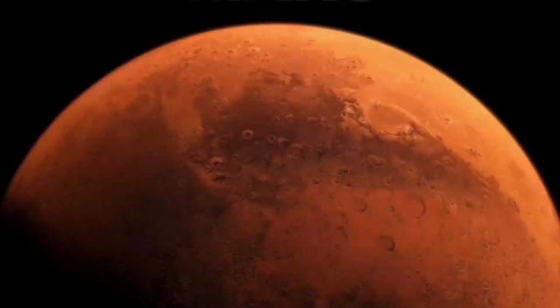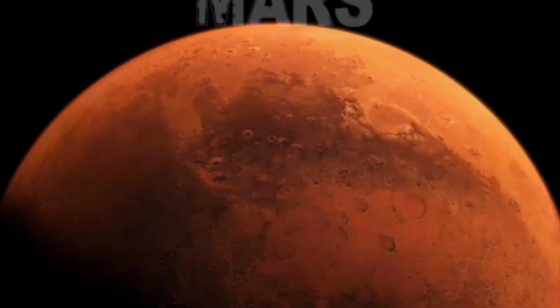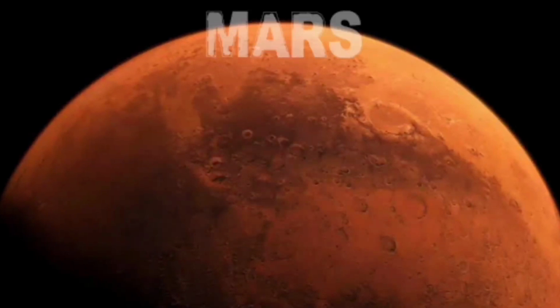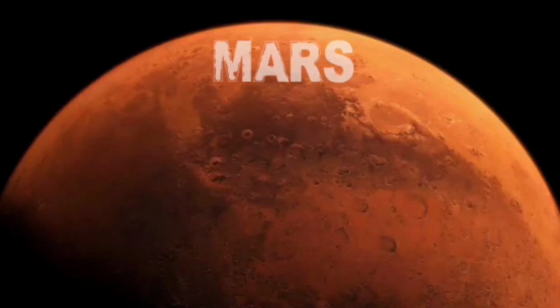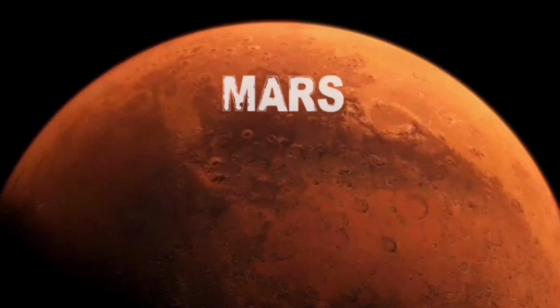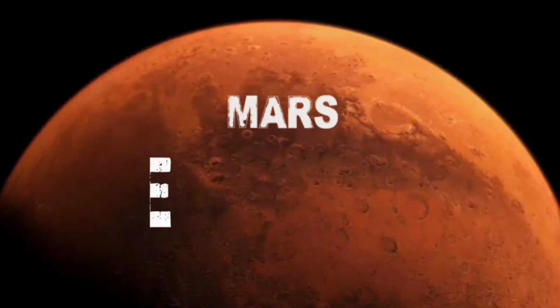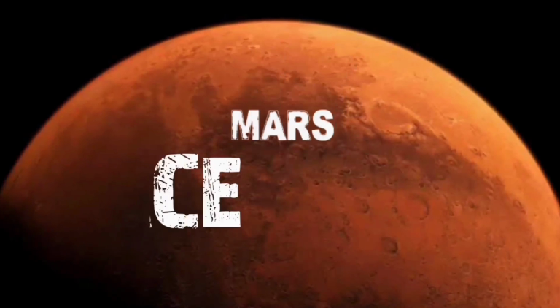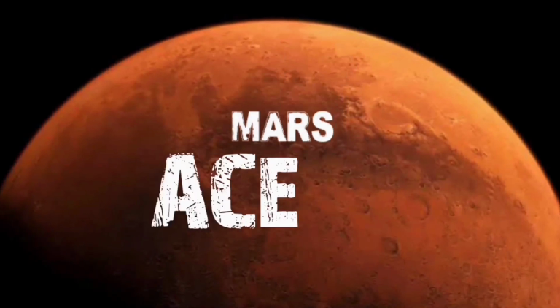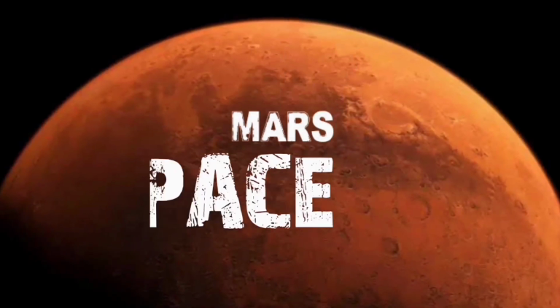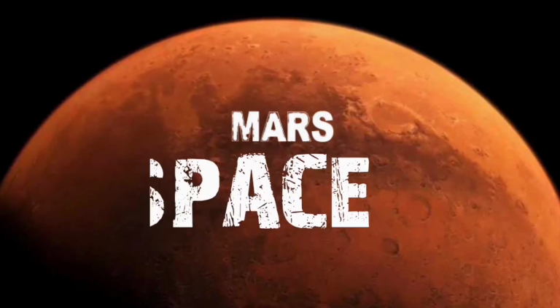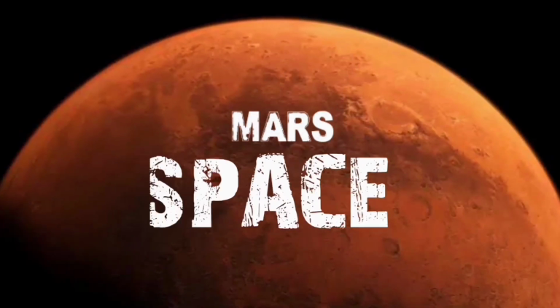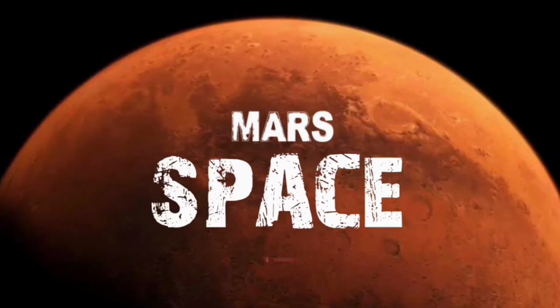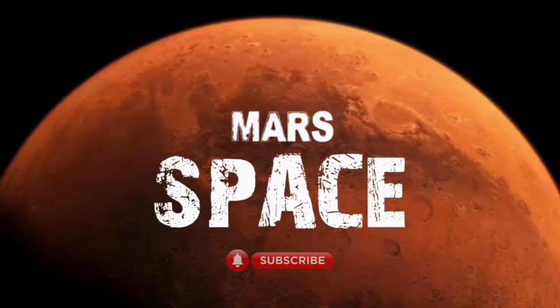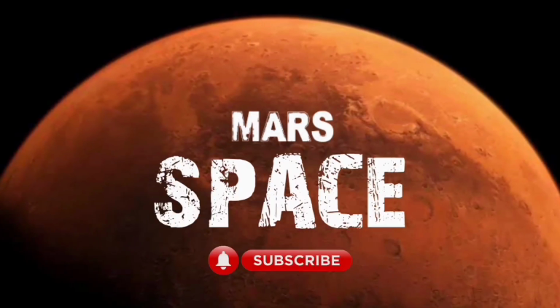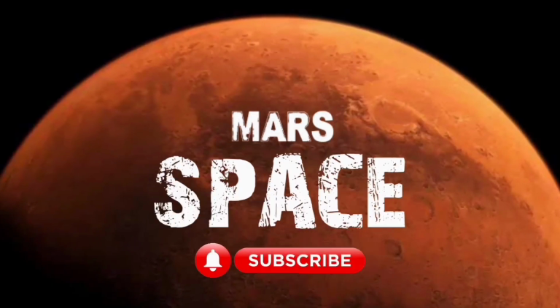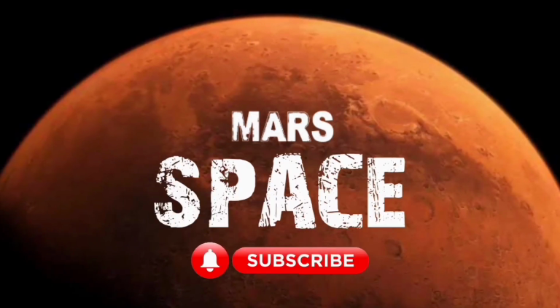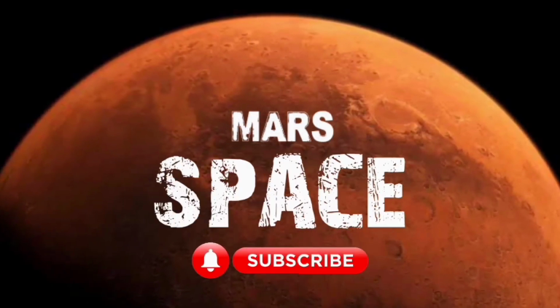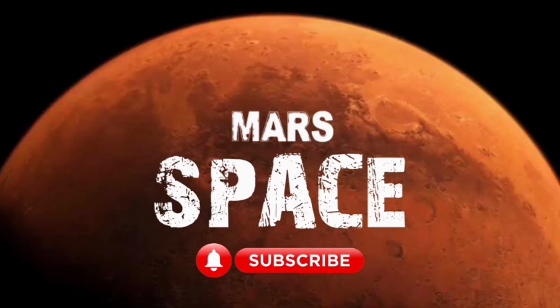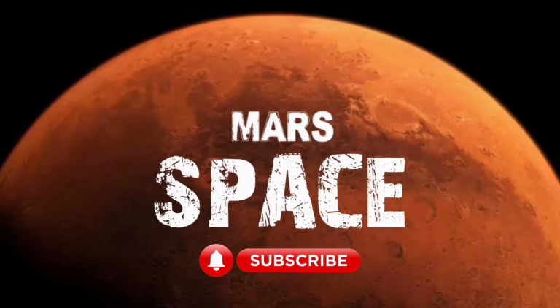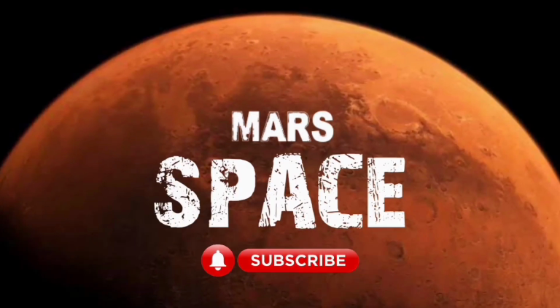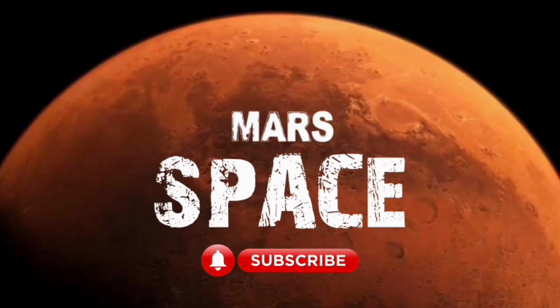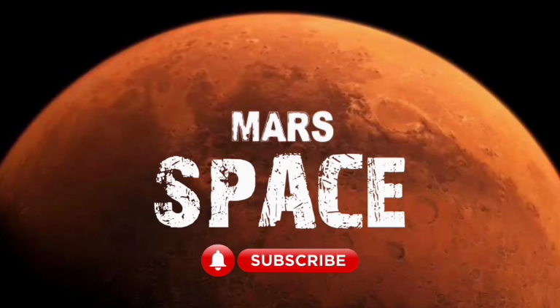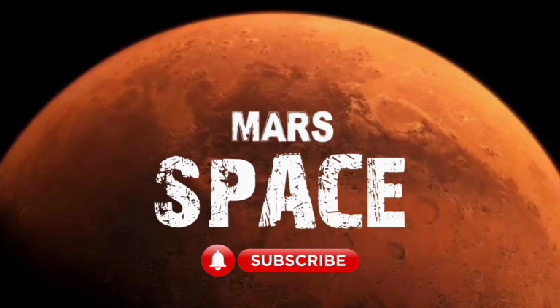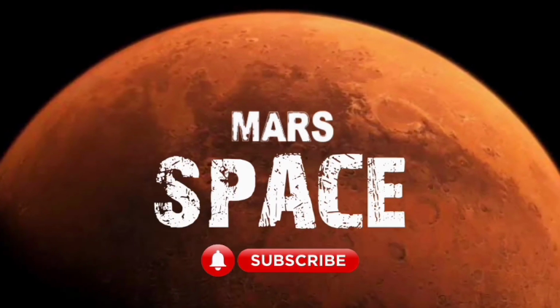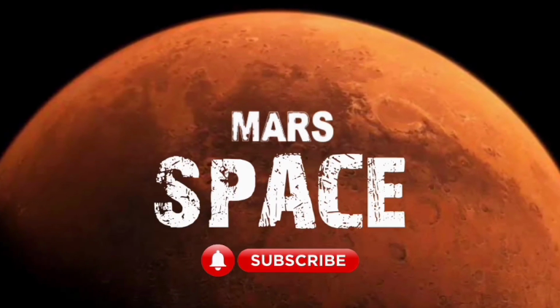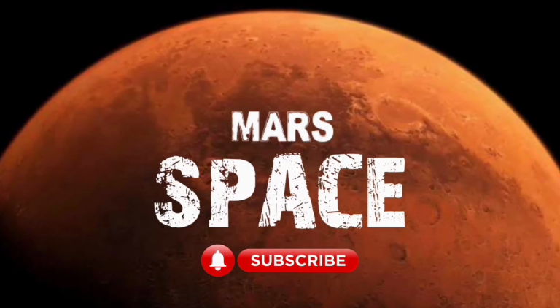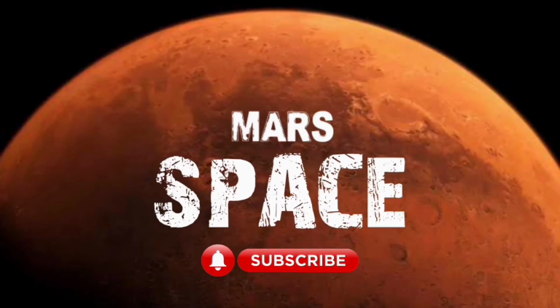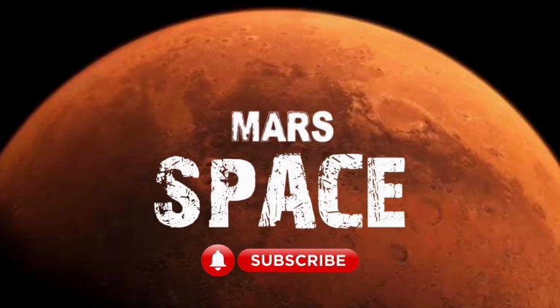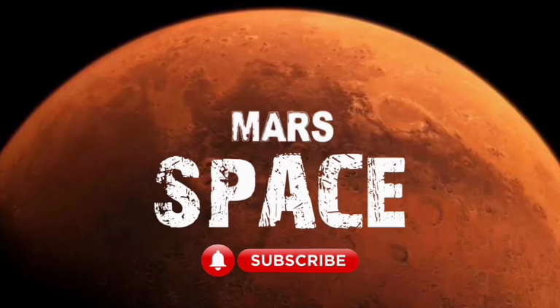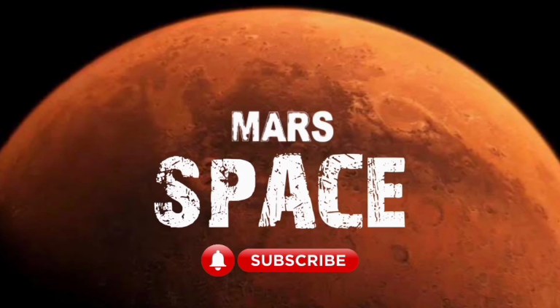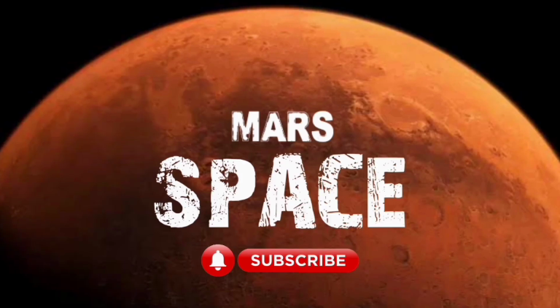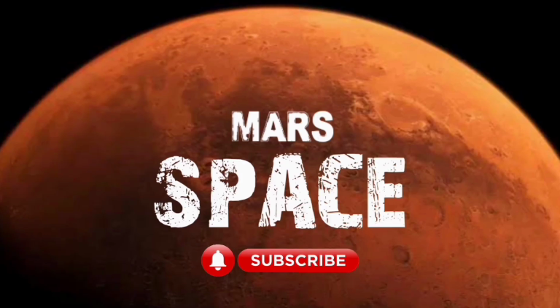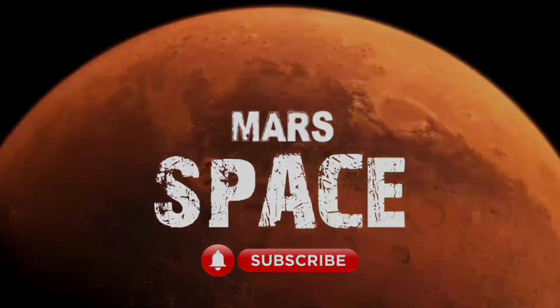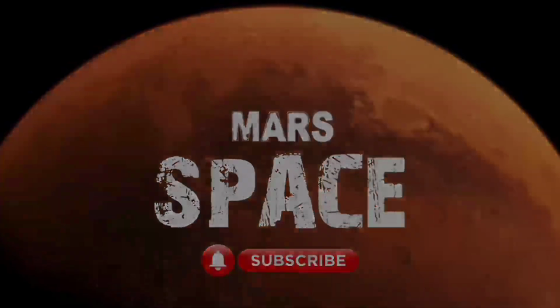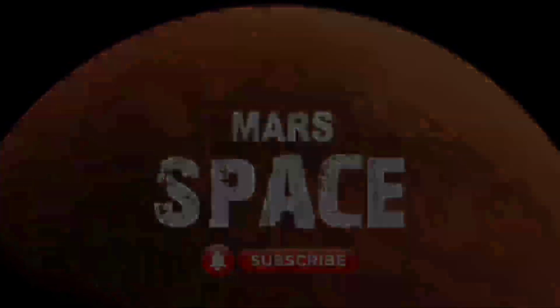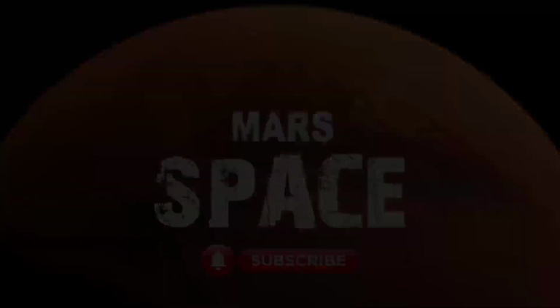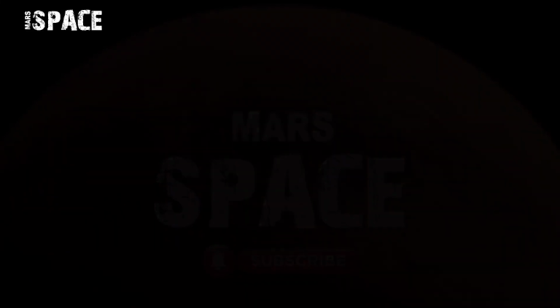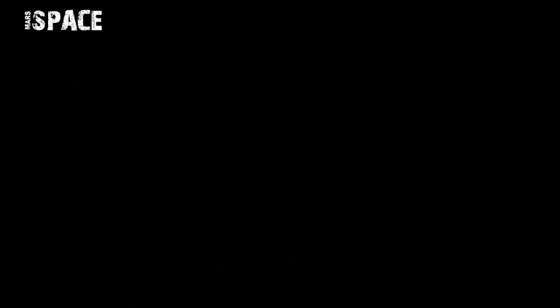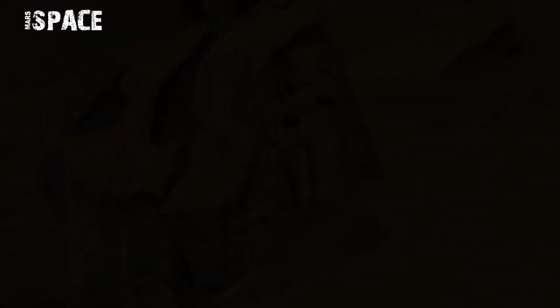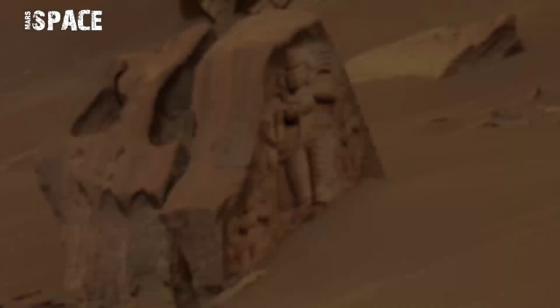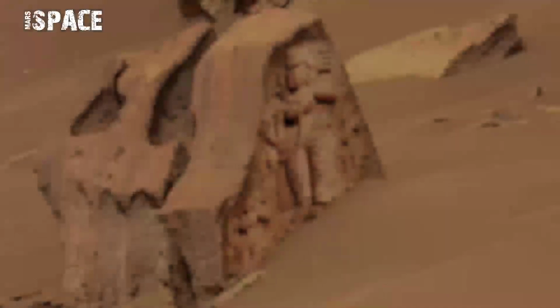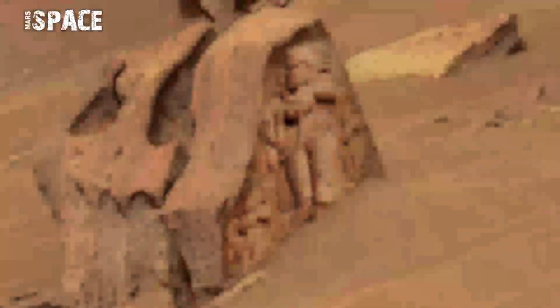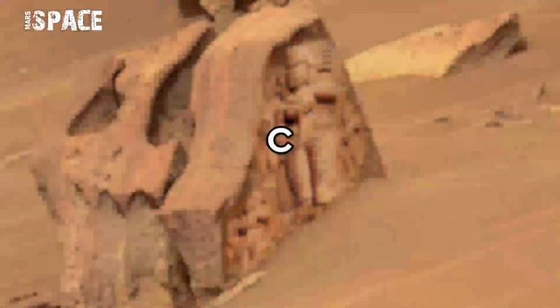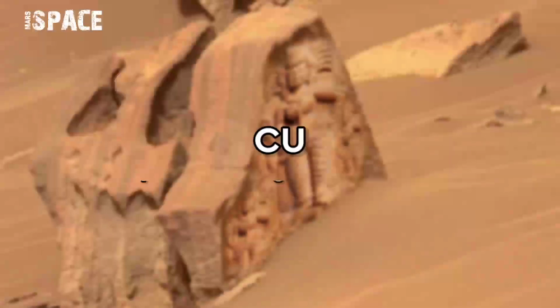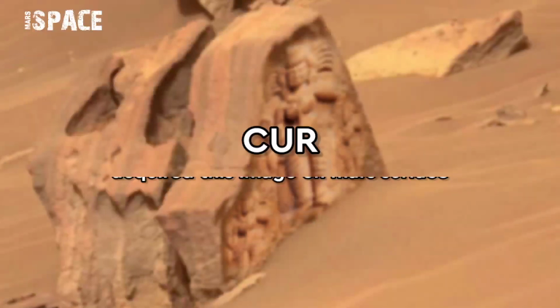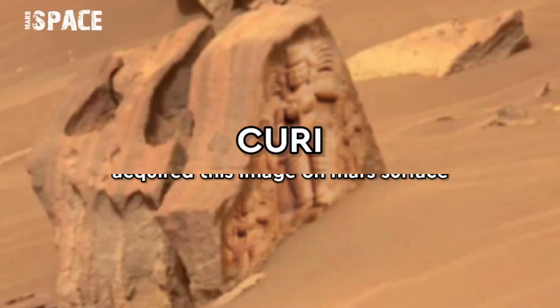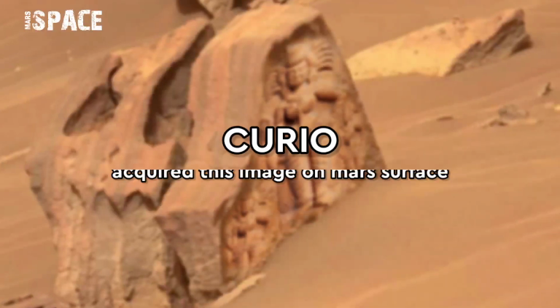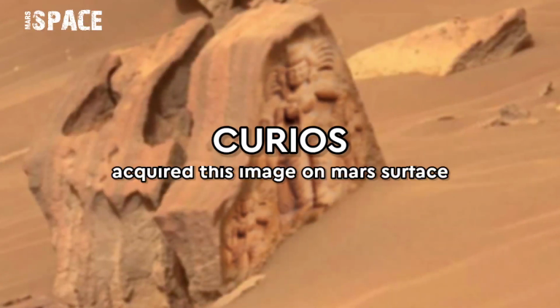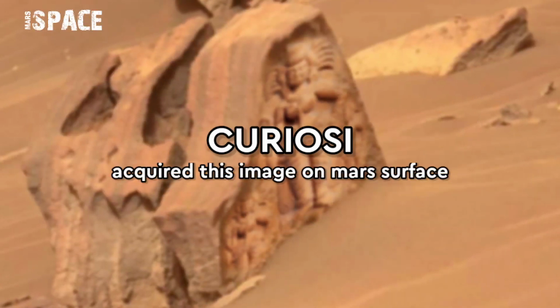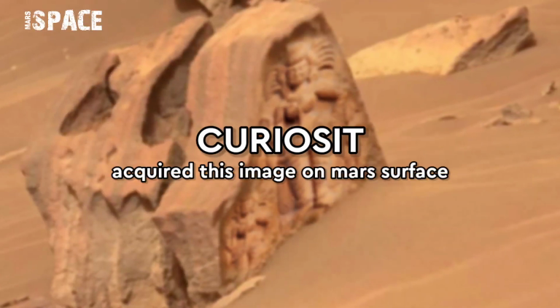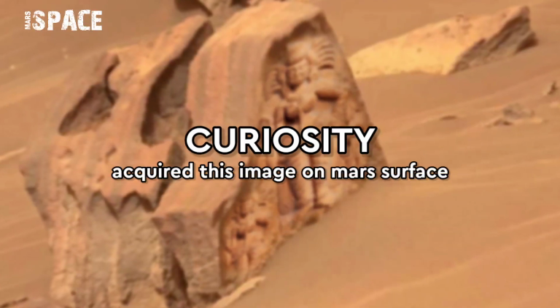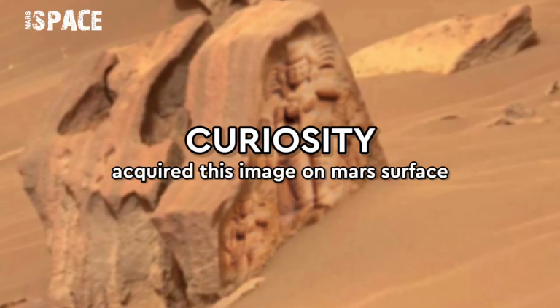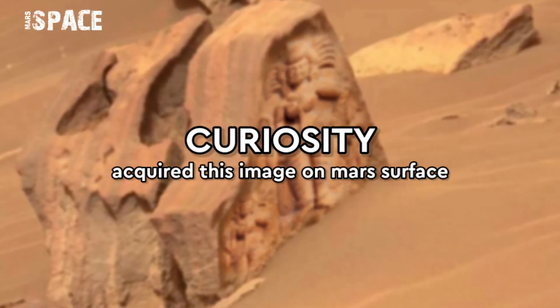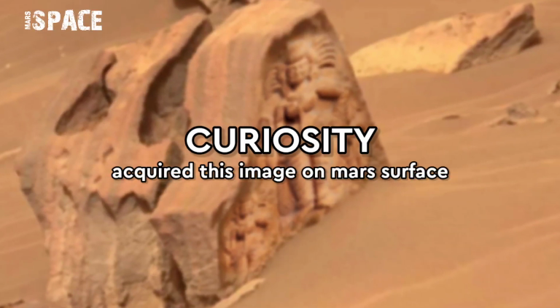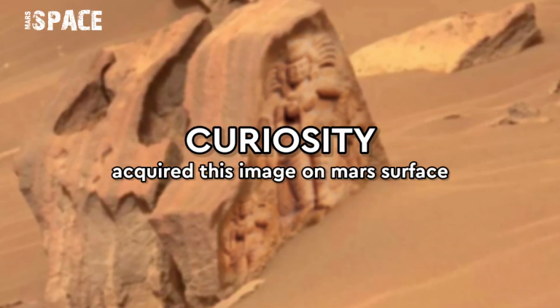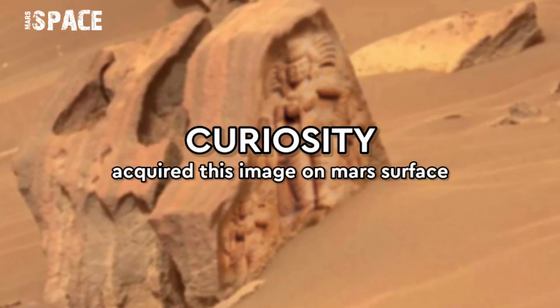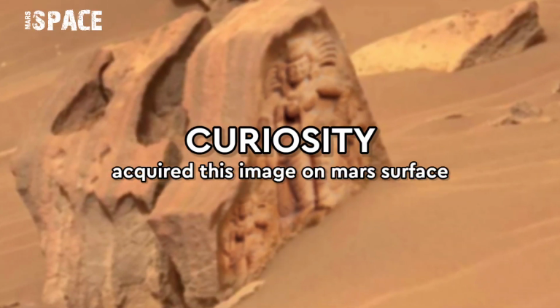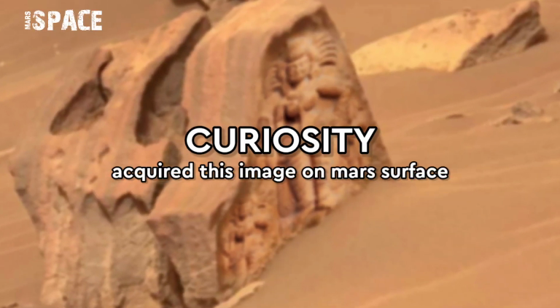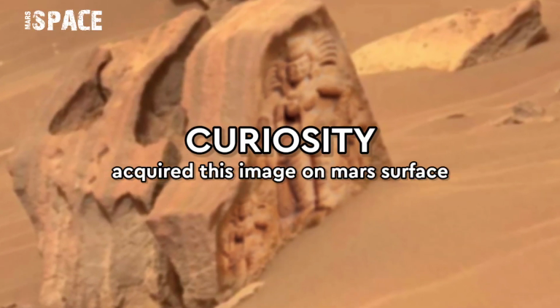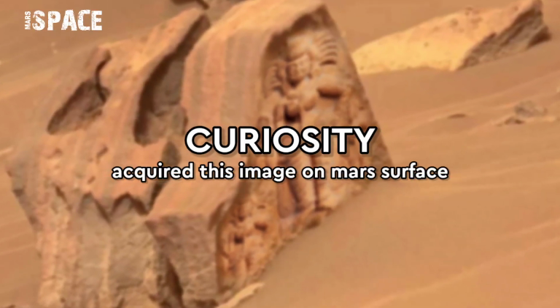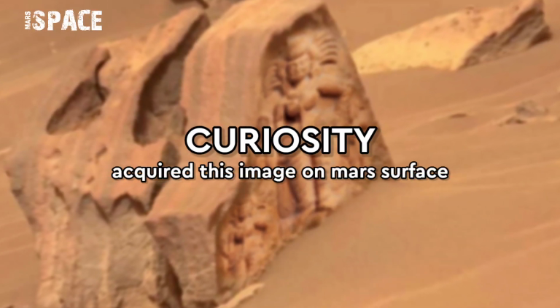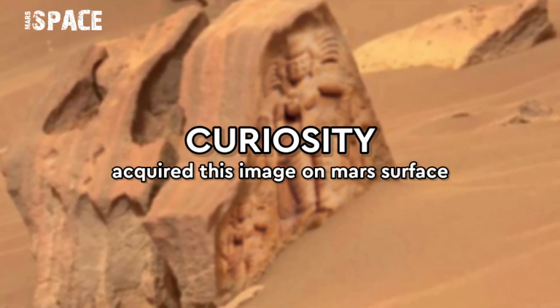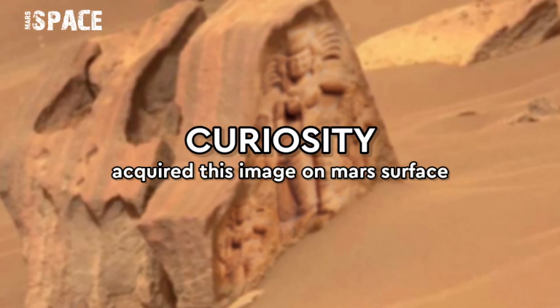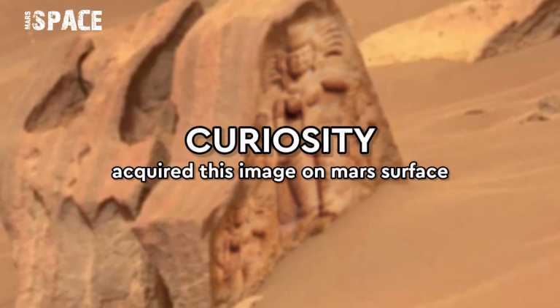Hi everyone, welcome back to our YouTube channel MarsysPass. For more updates, hit the bell icon and please subscribe to my channel.